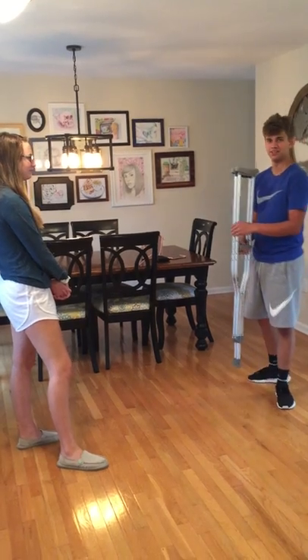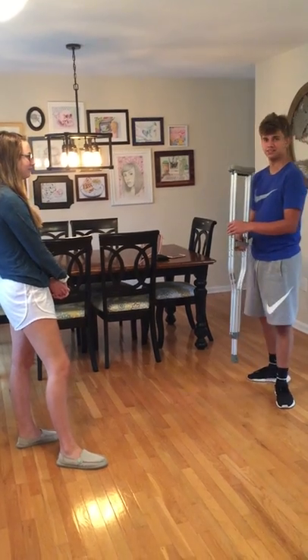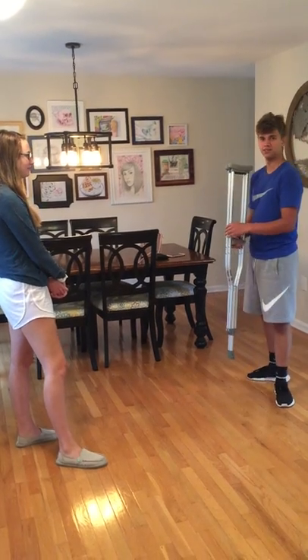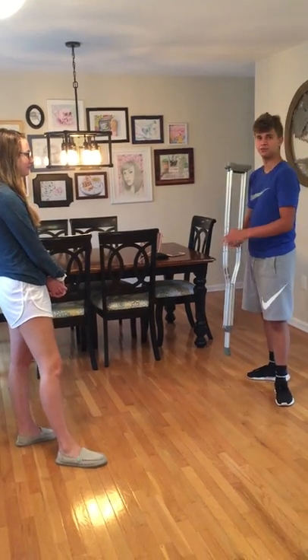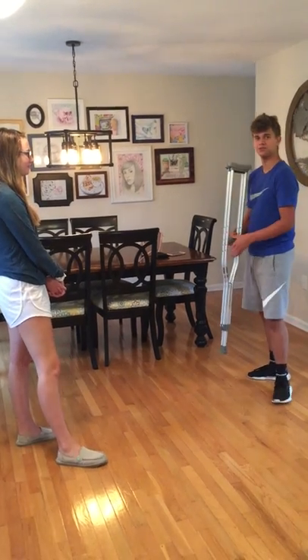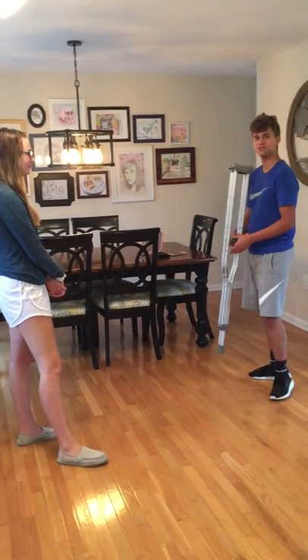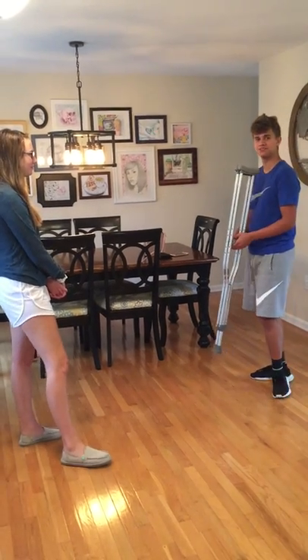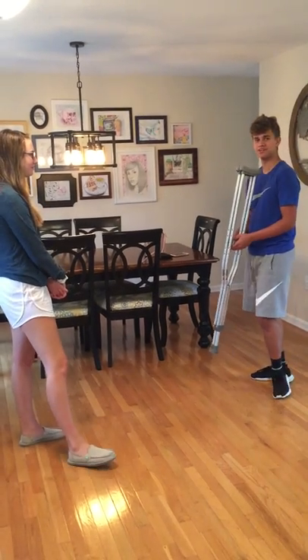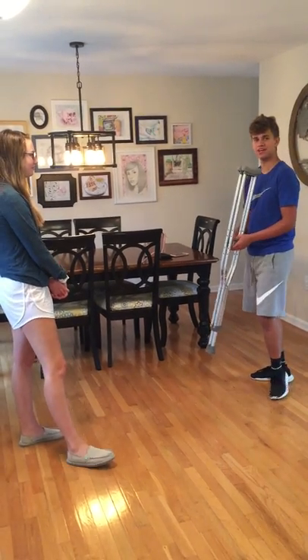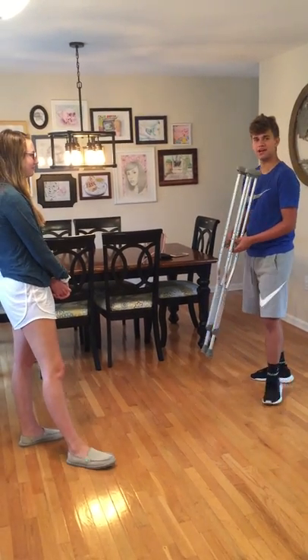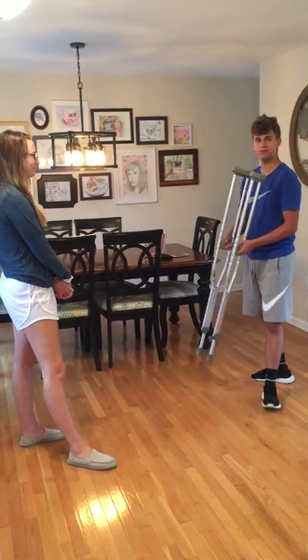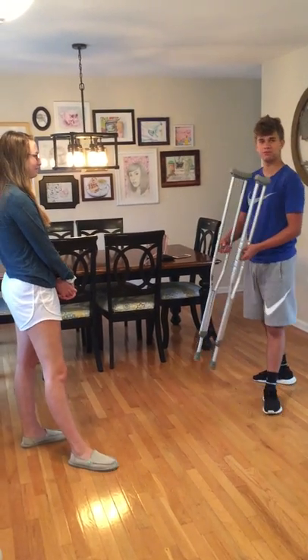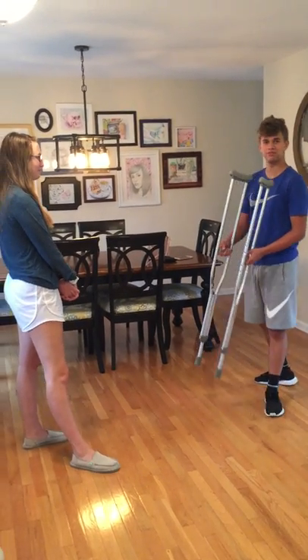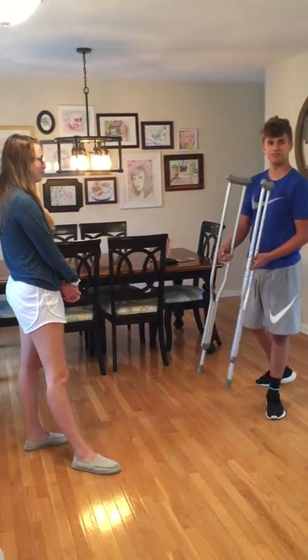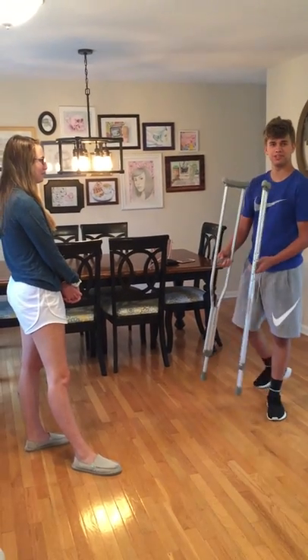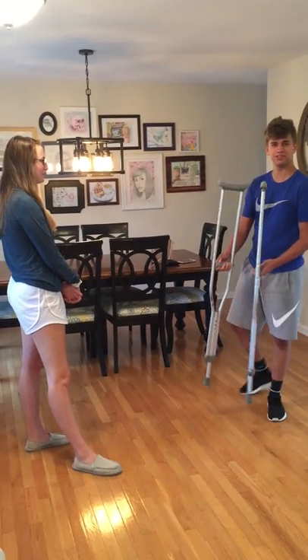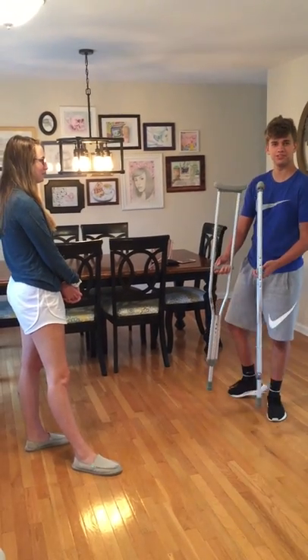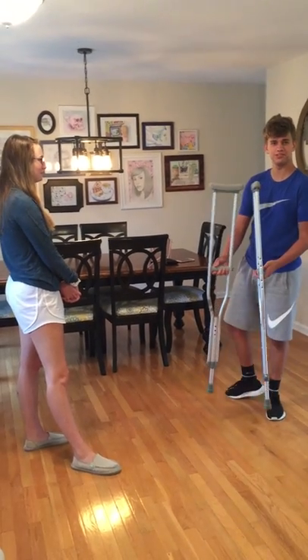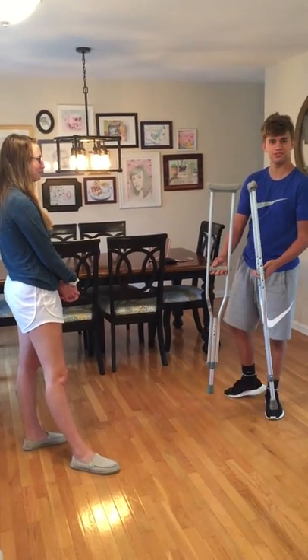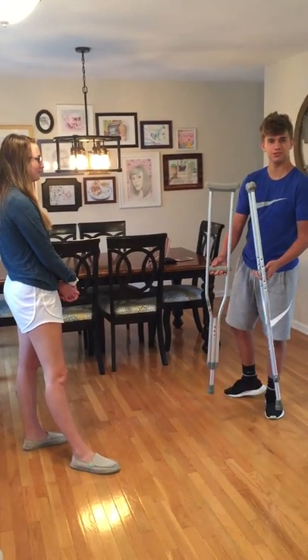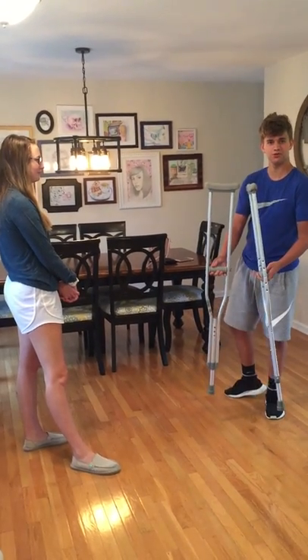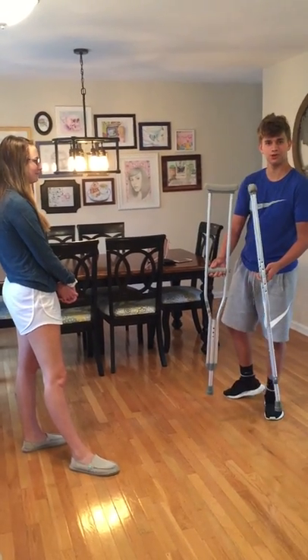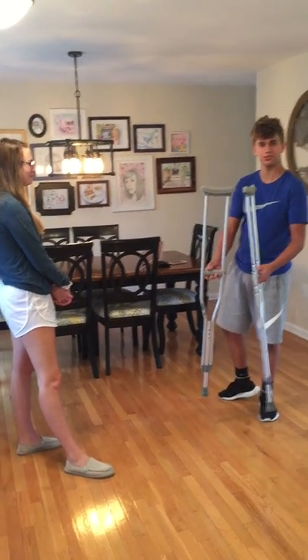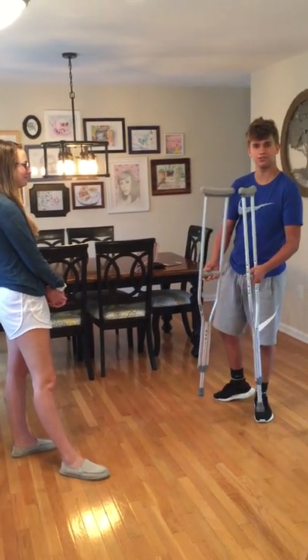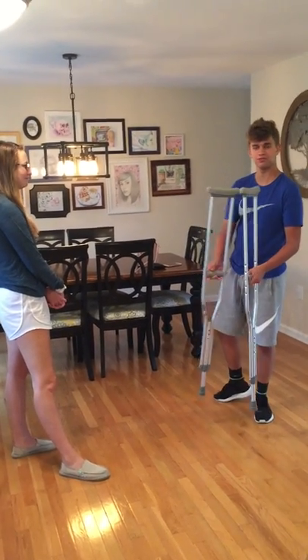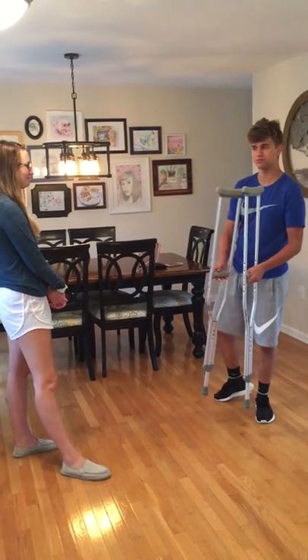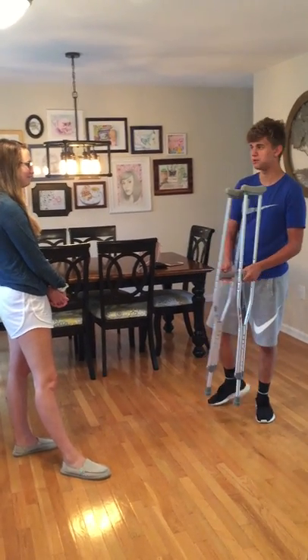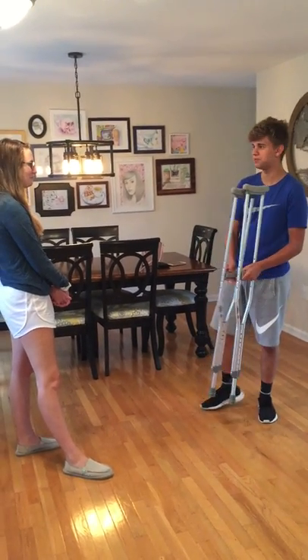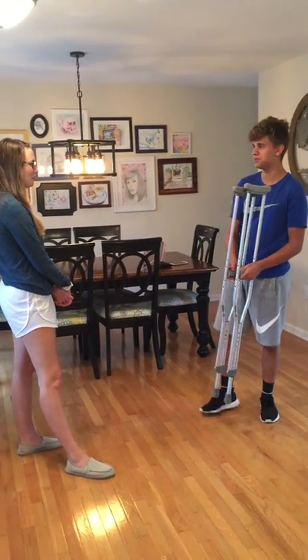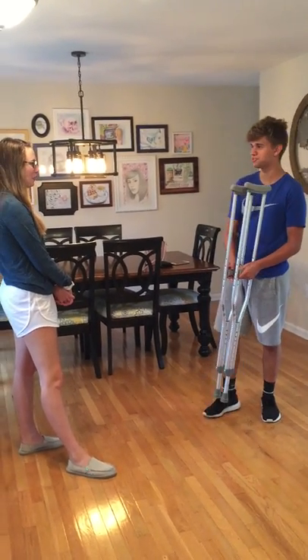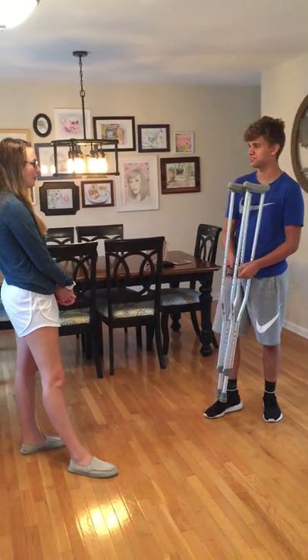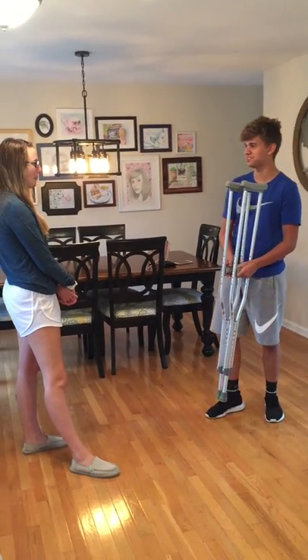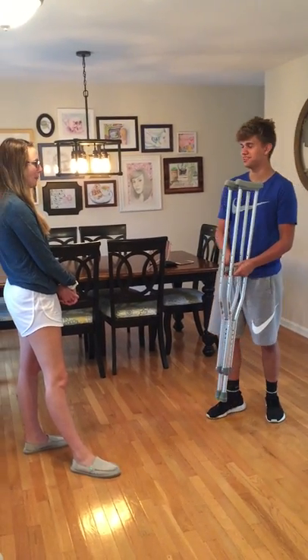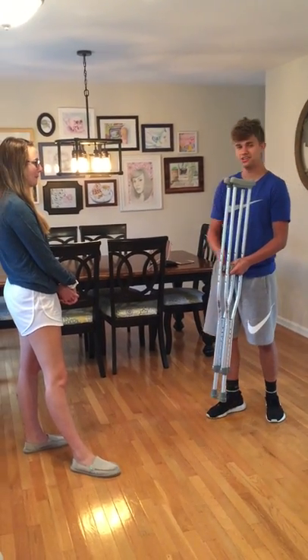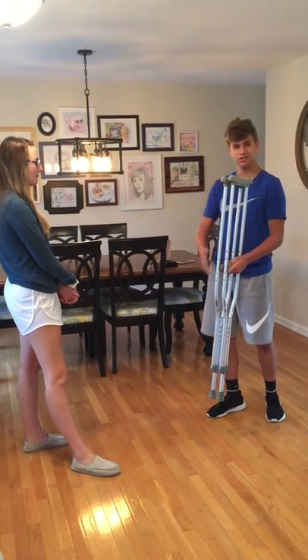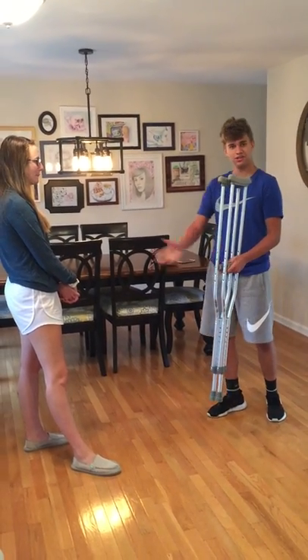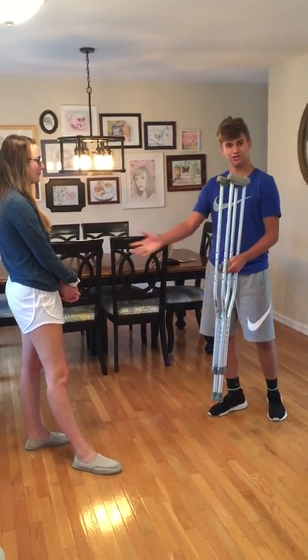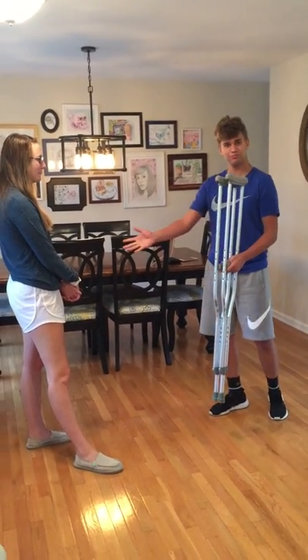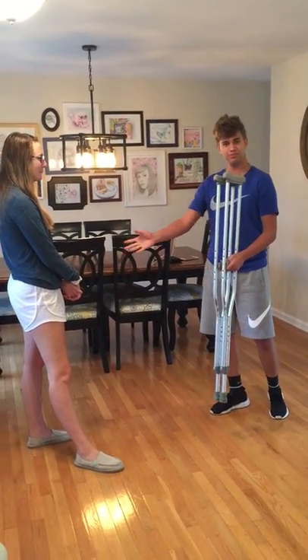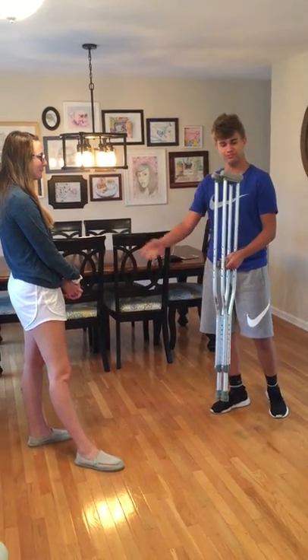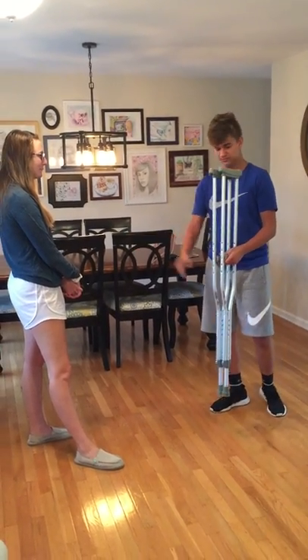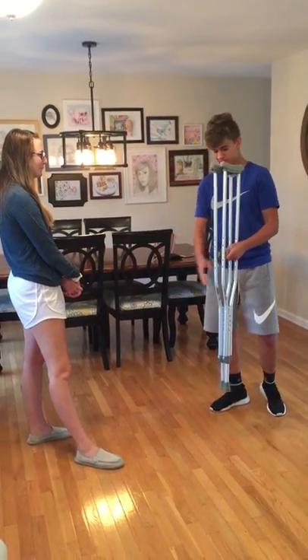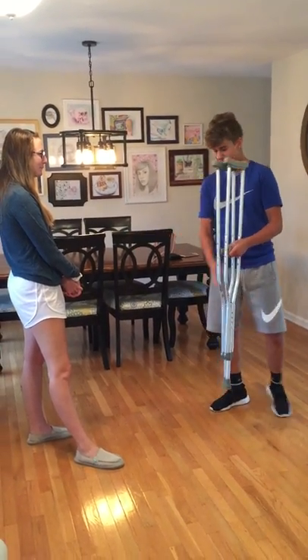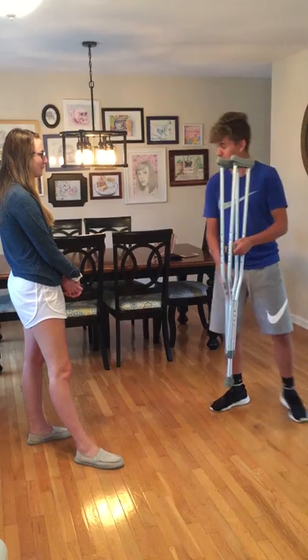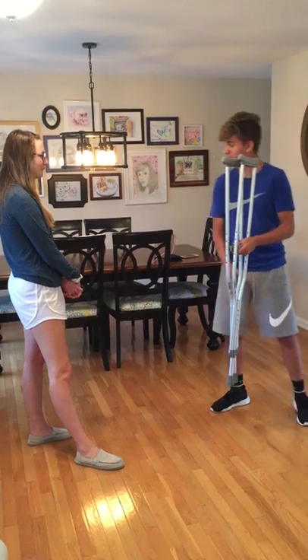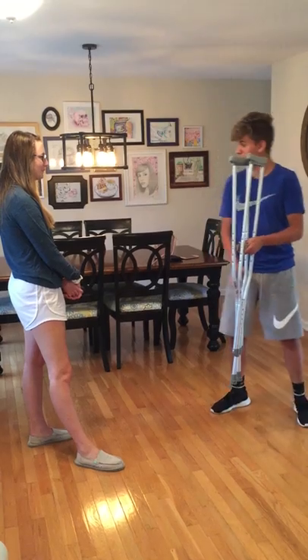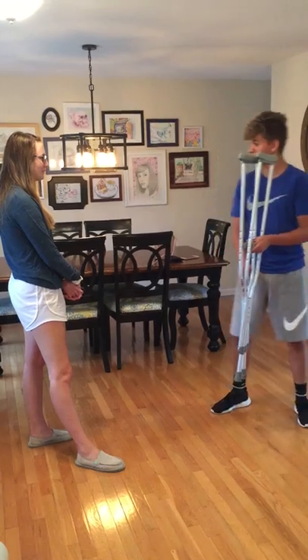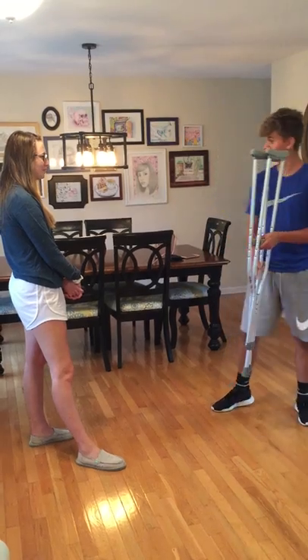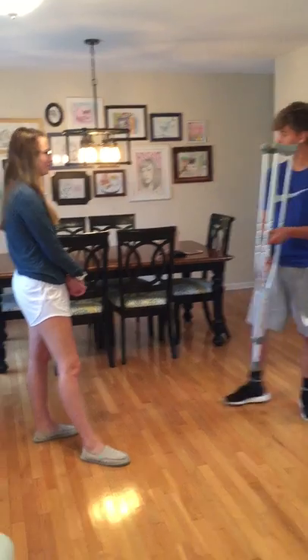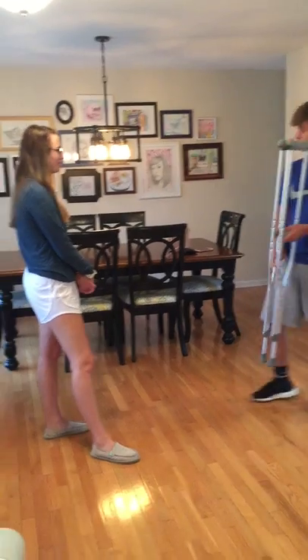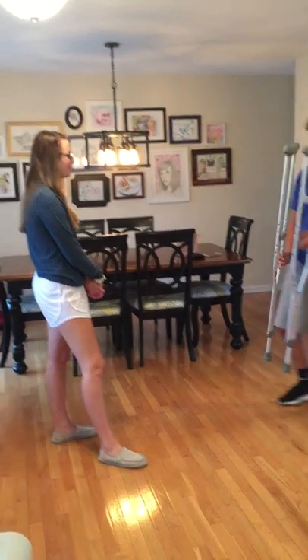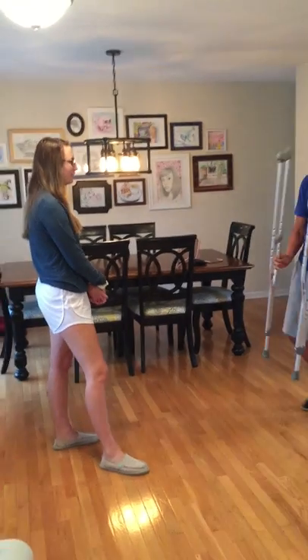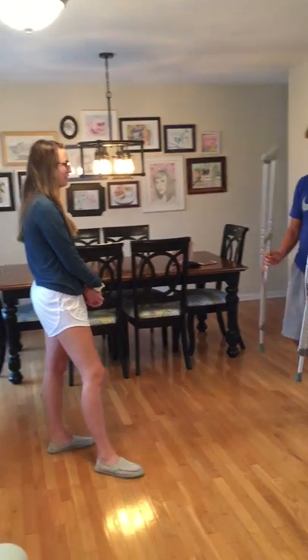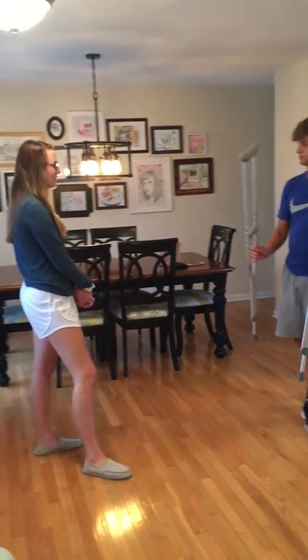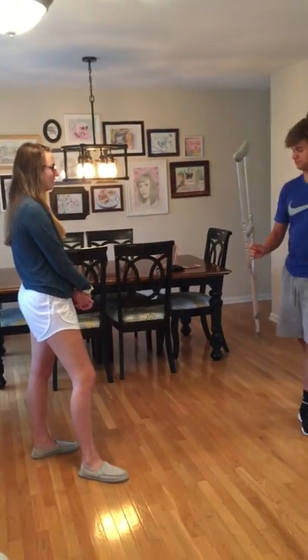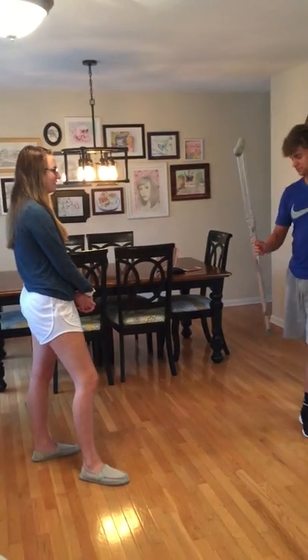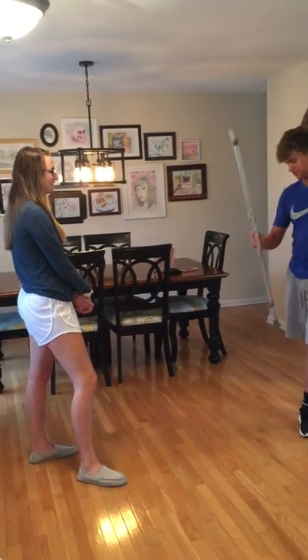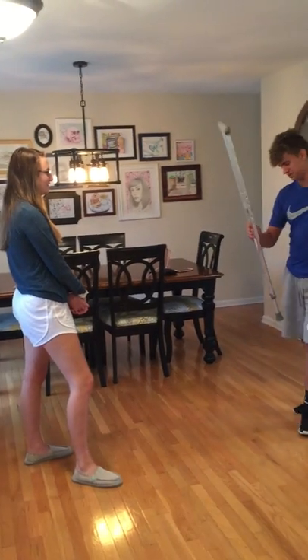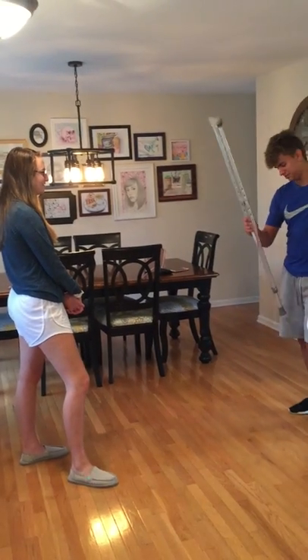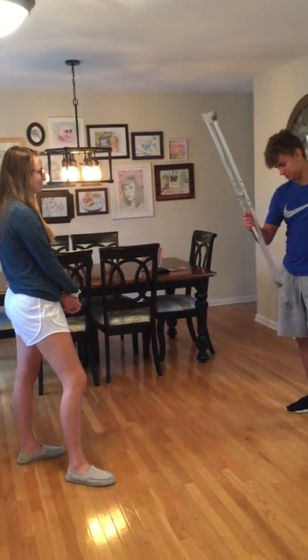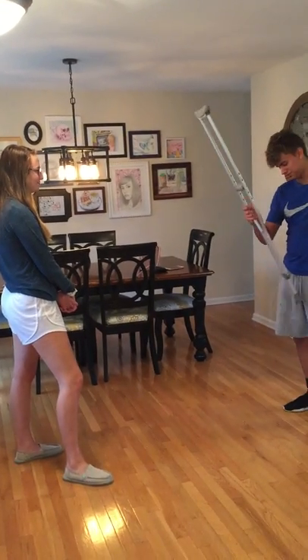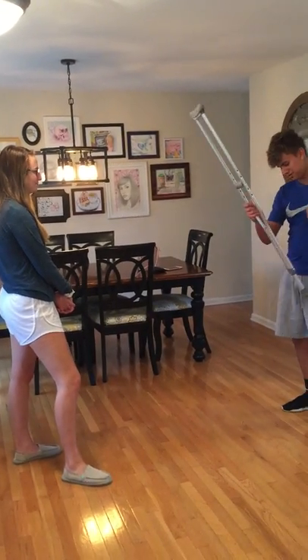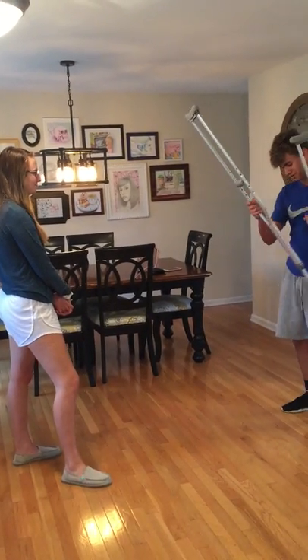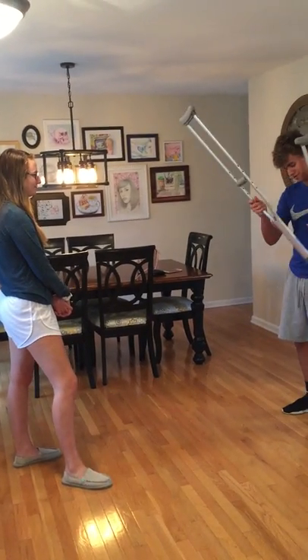Hello. Today I'll be fitting these crutches for my patient, Hope. Hope, how tall are you? 5'7".